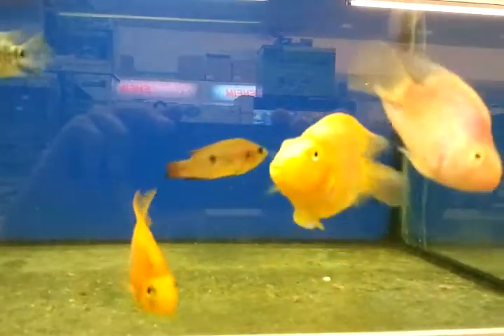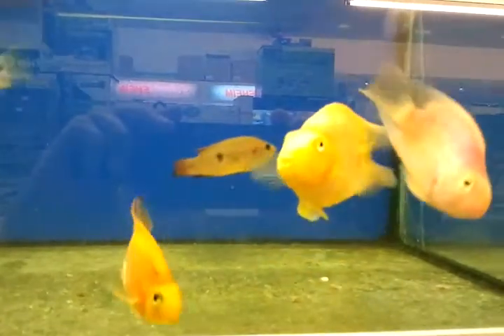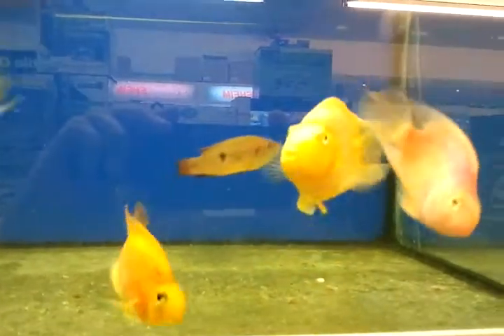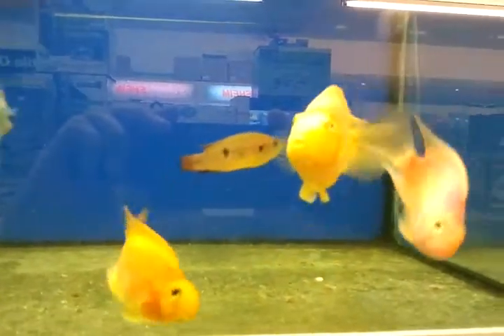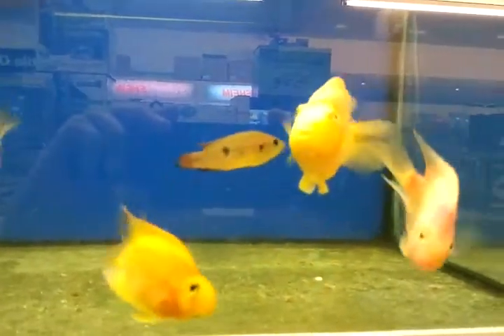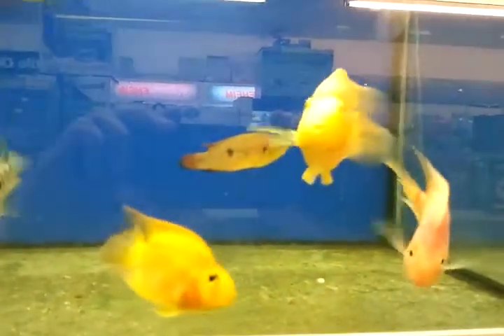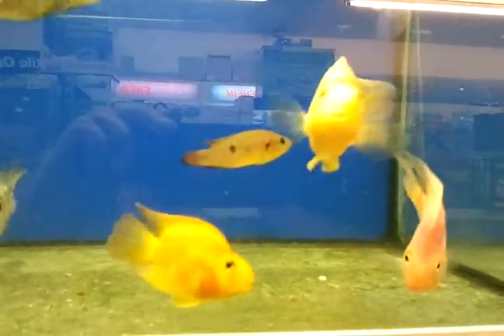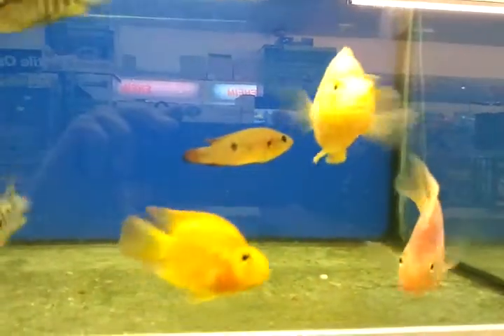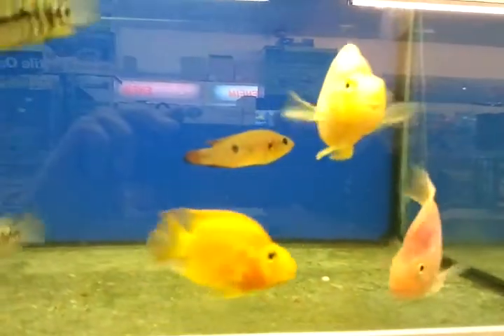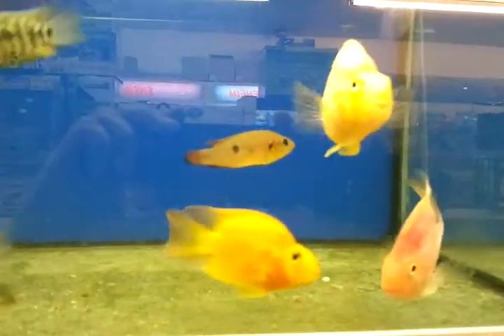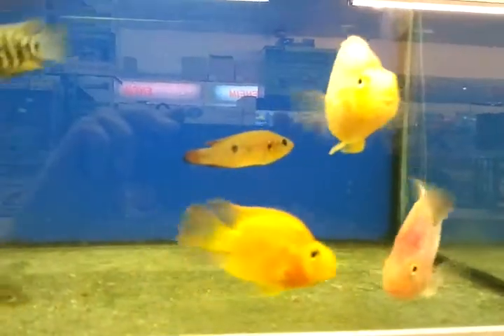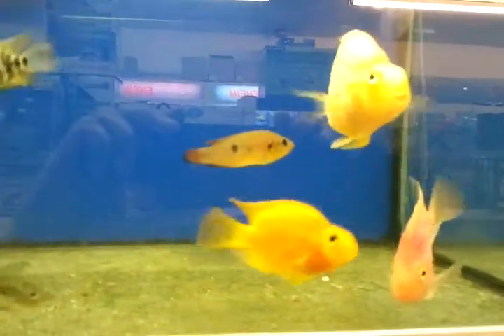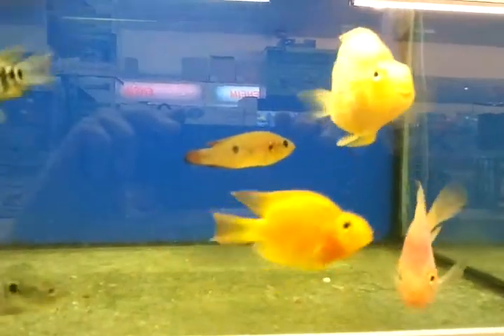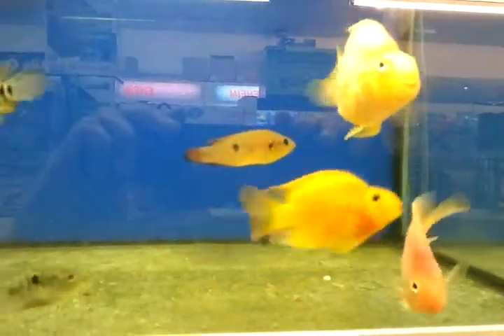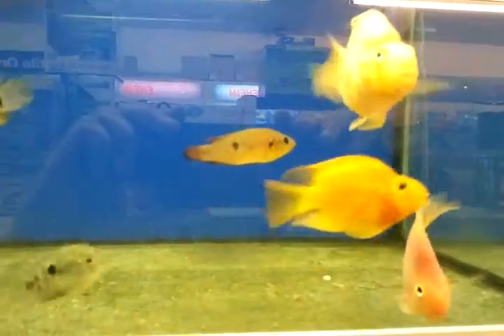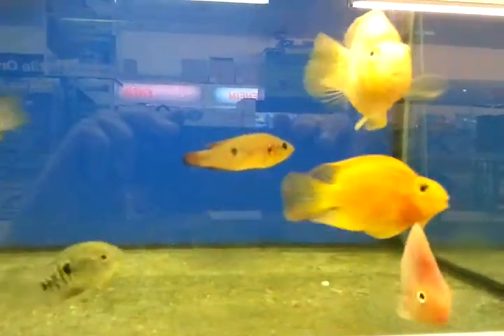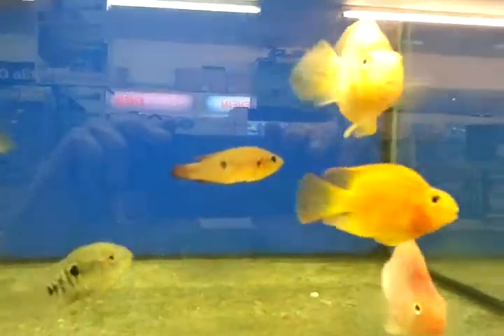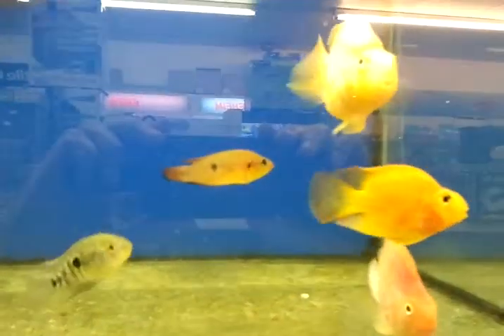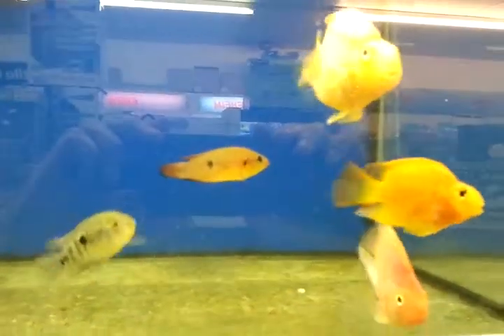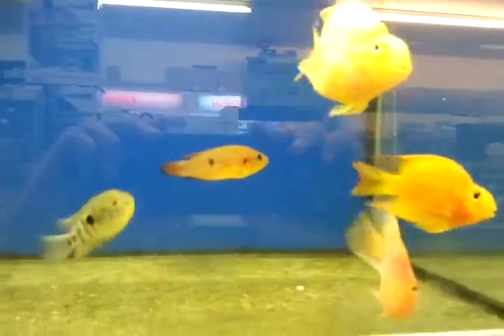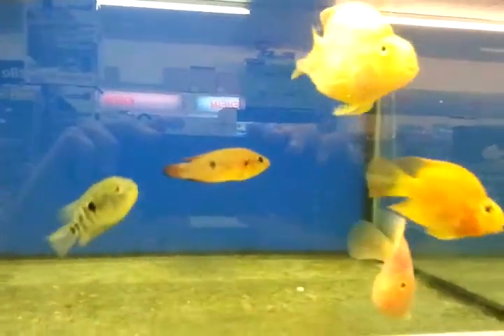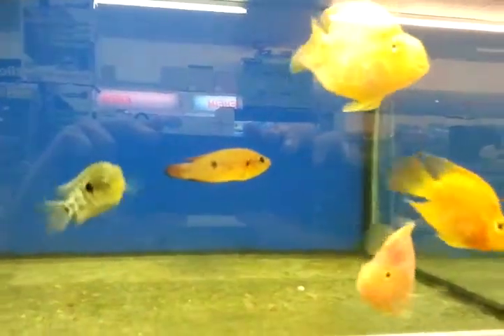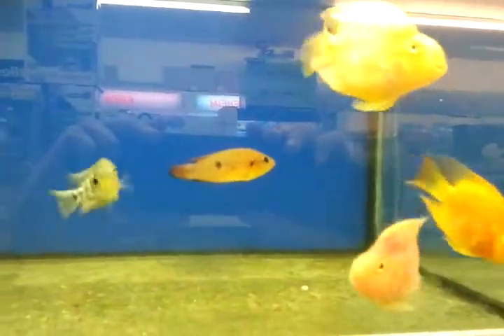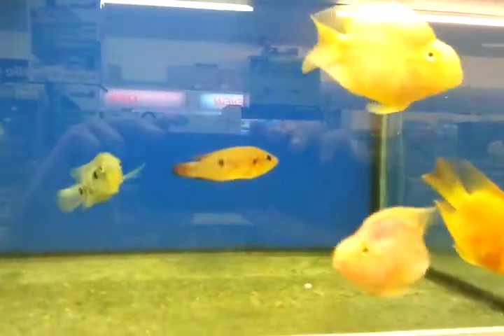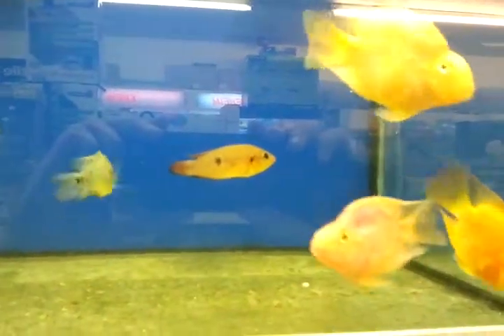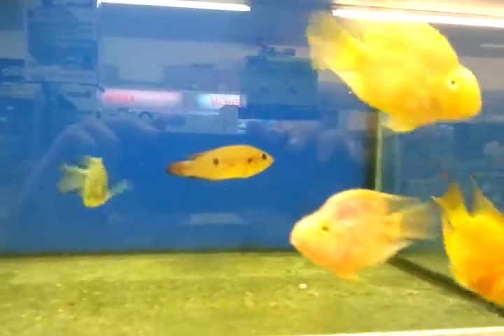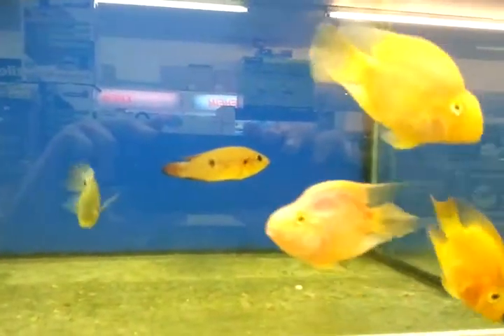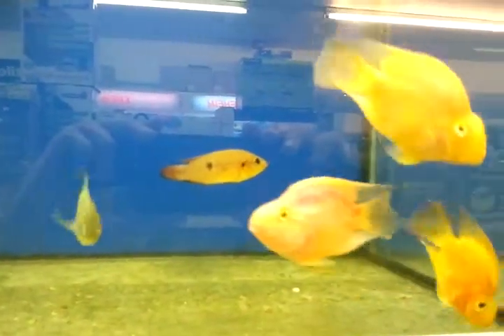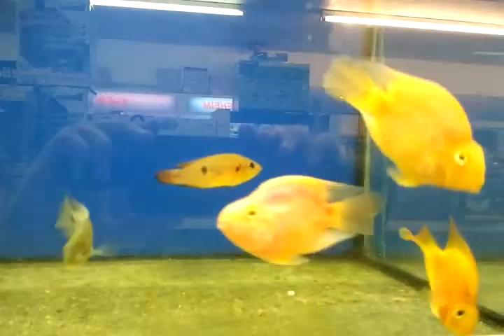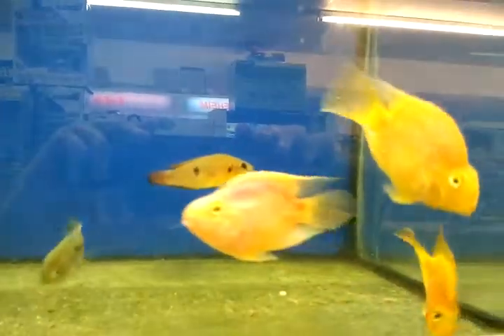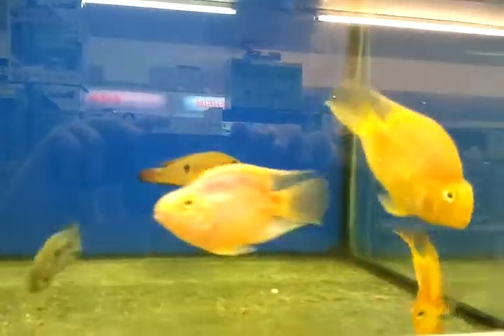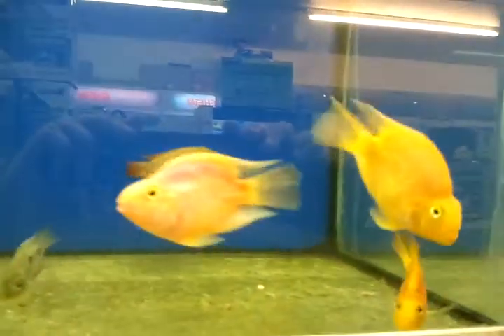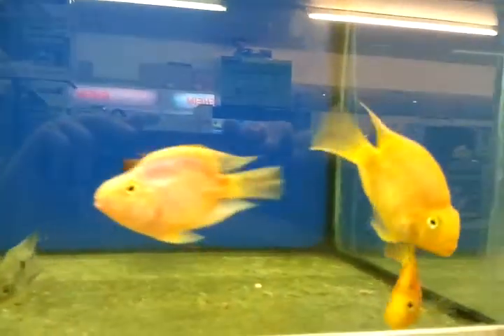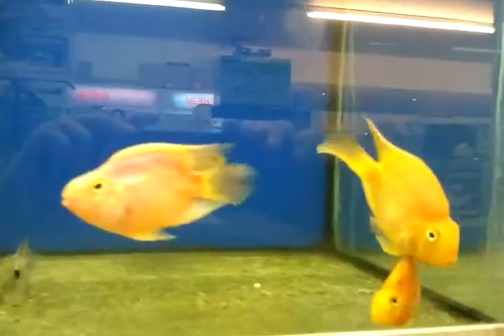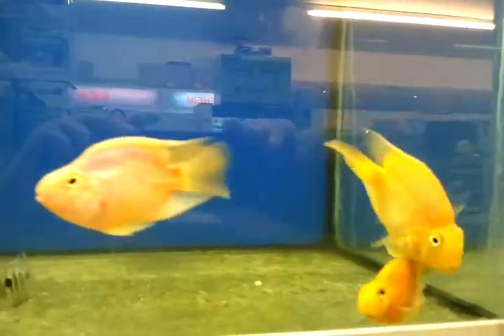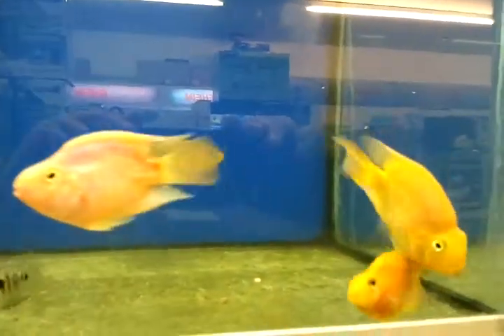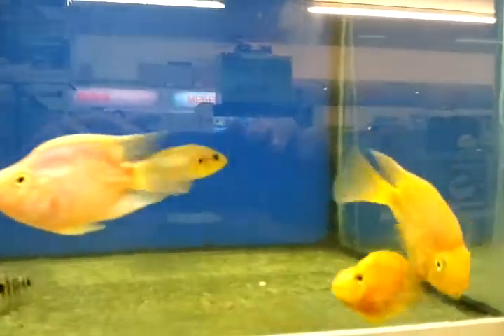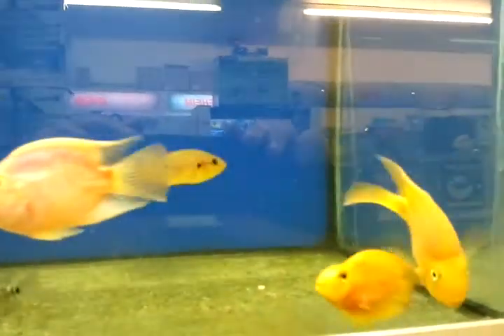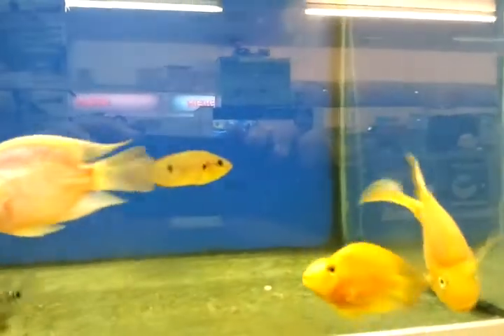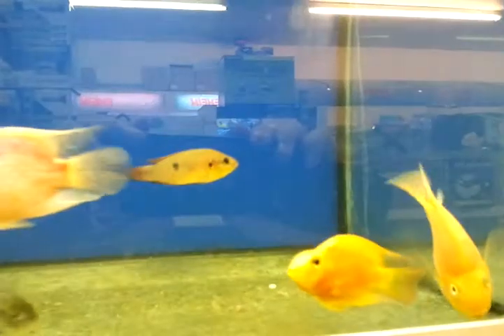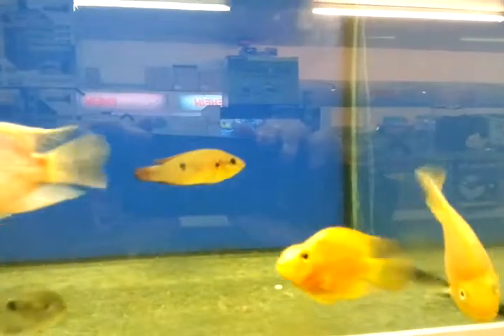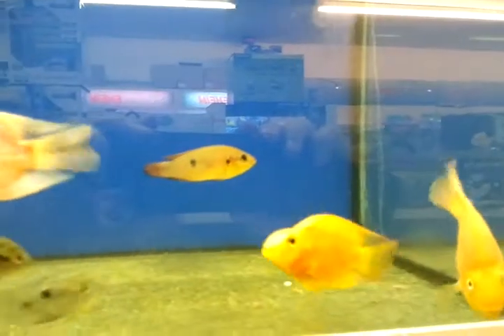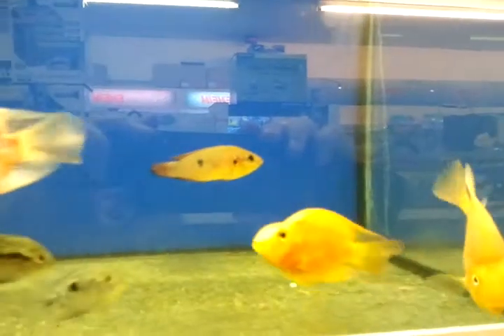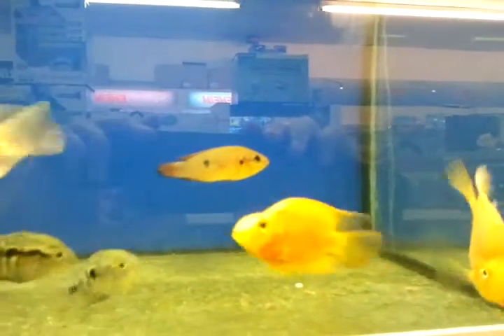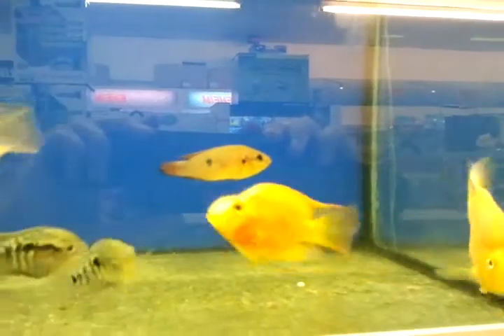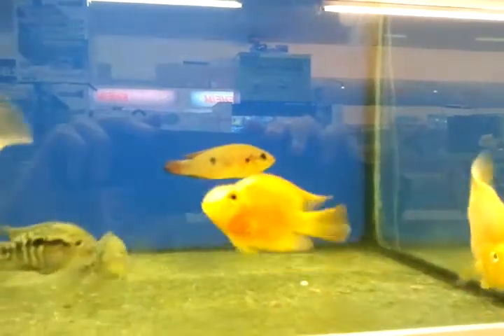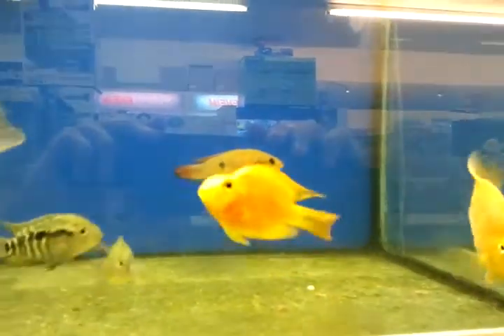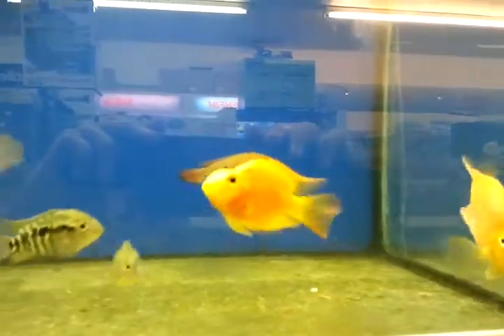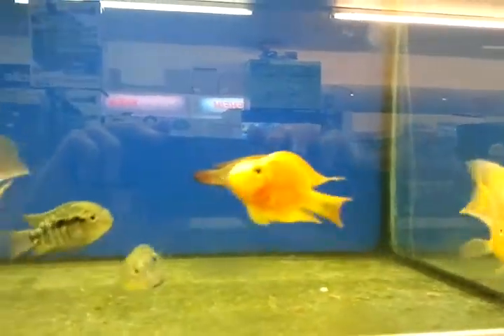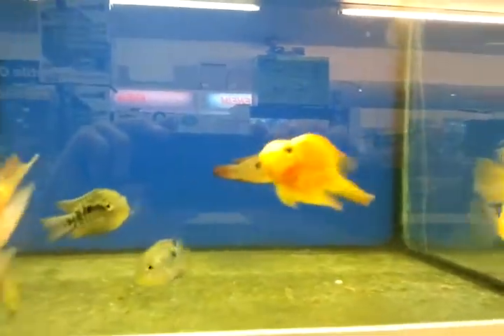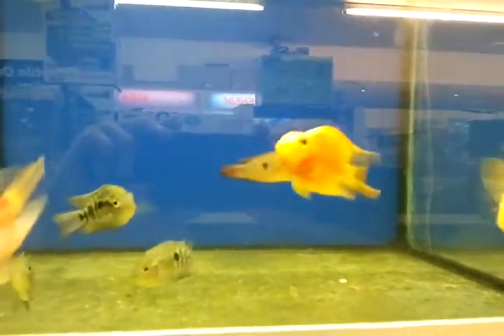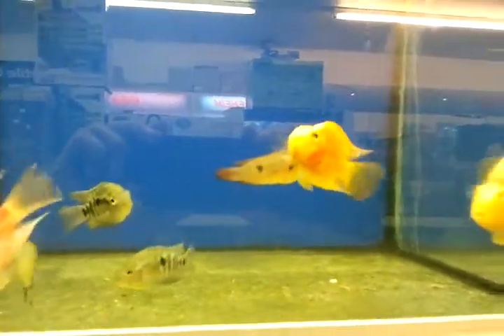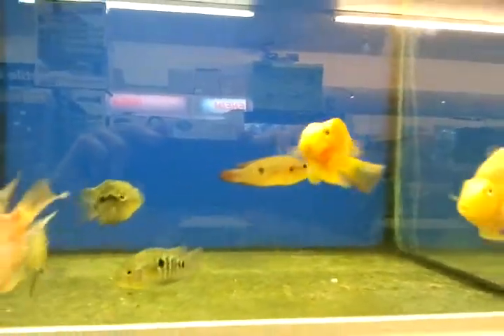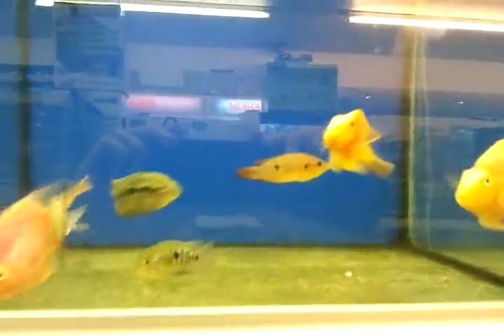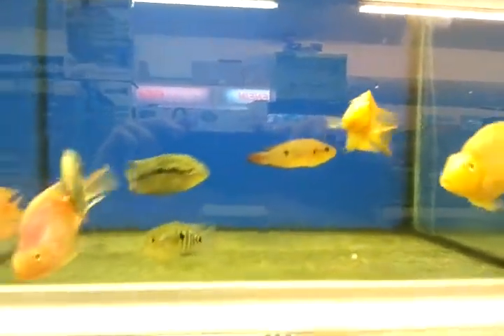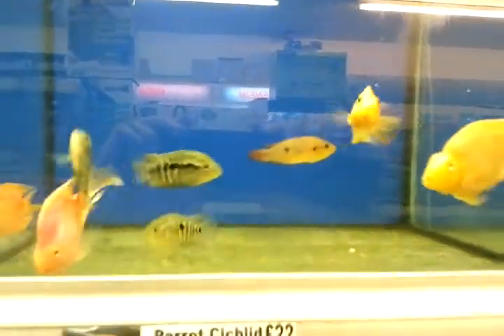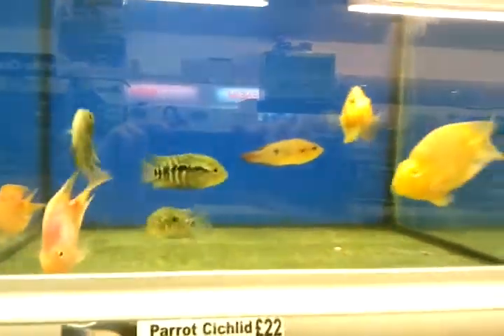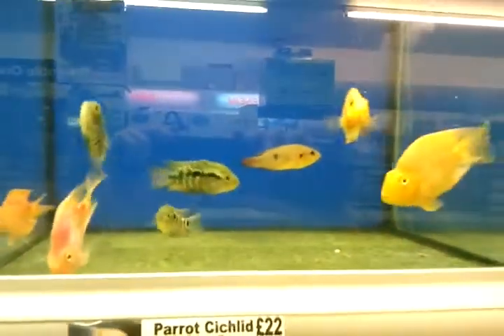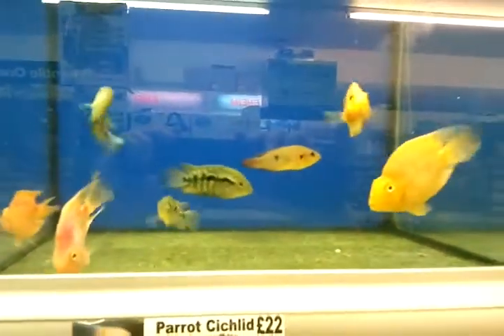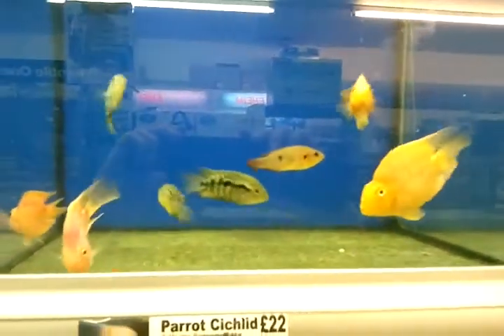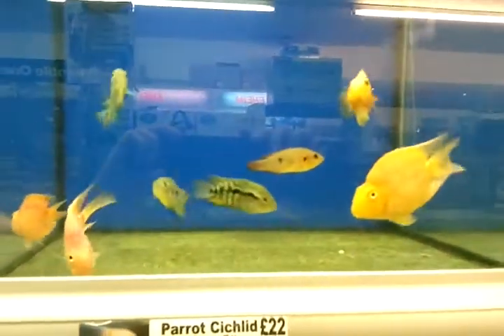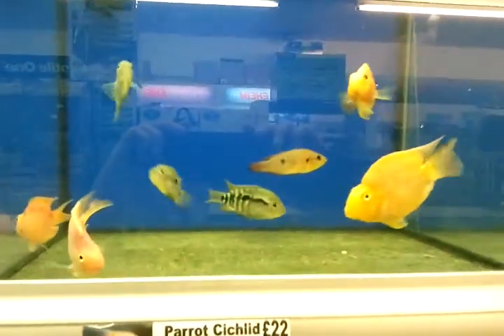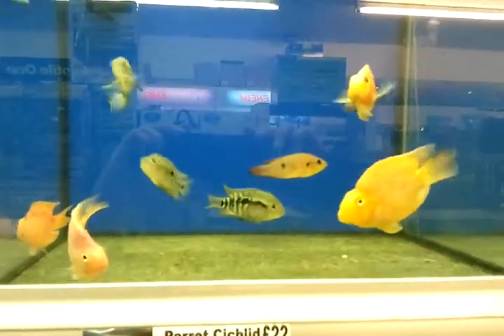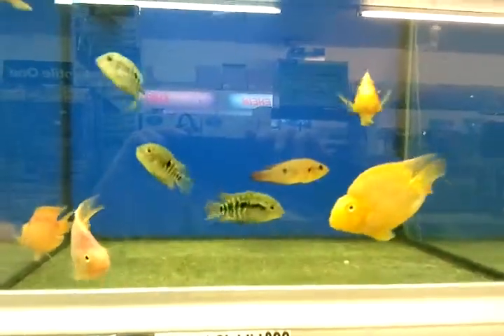Now these guys will get quite large, so it's about 6 inches. Try and put them in a tank no smaller than say 180 litres.